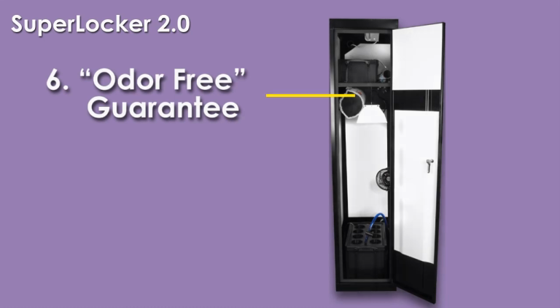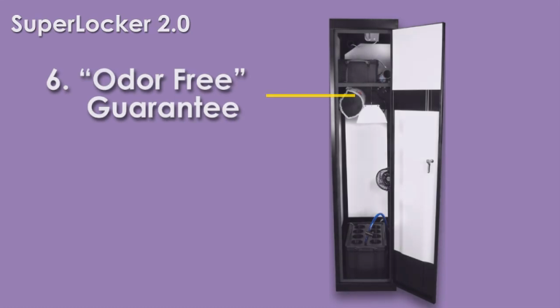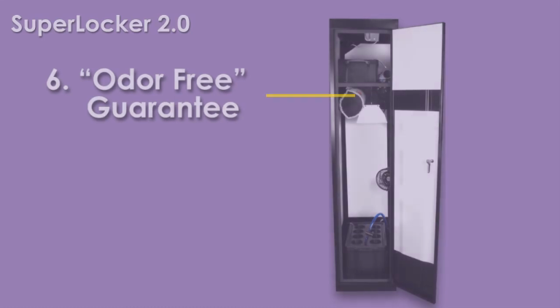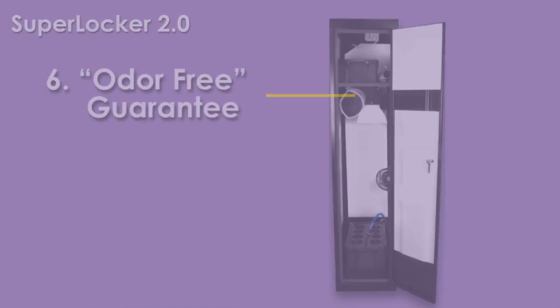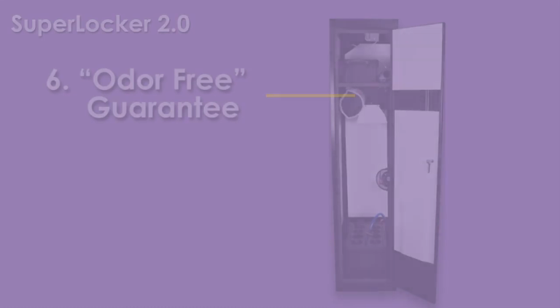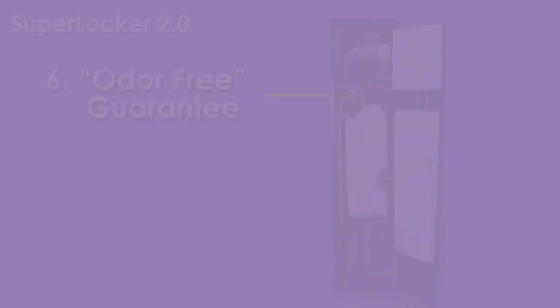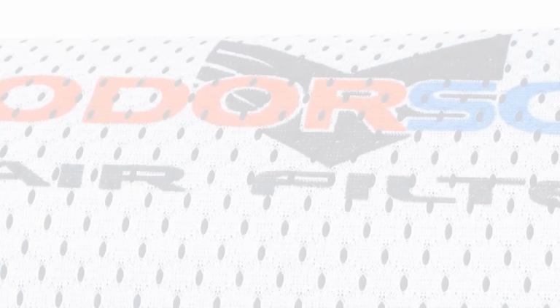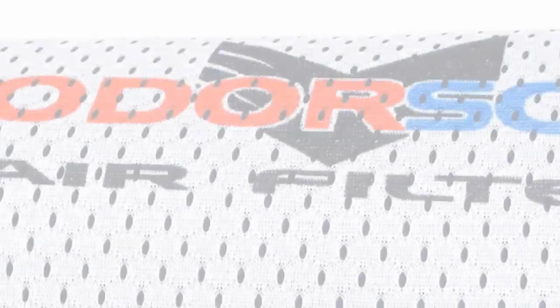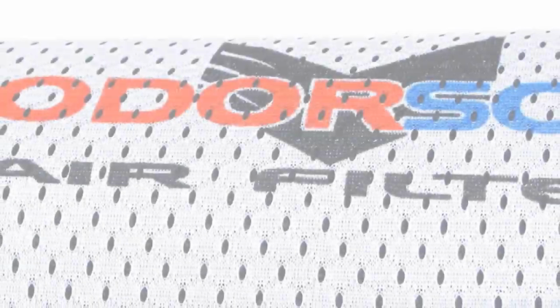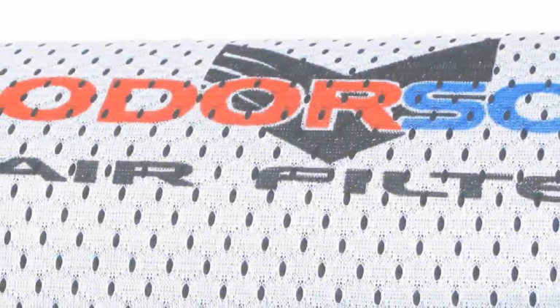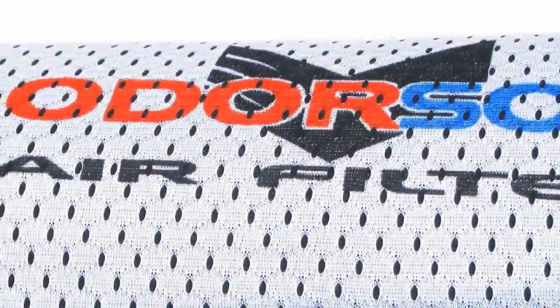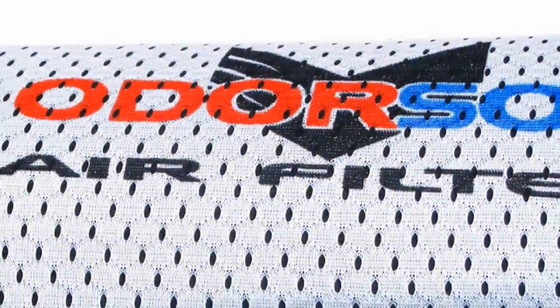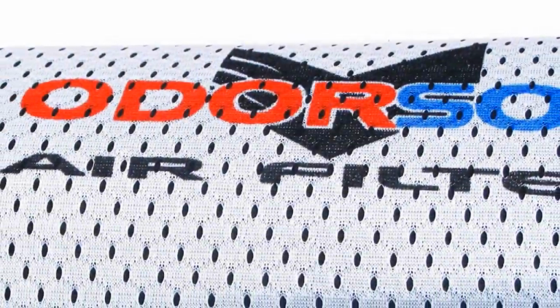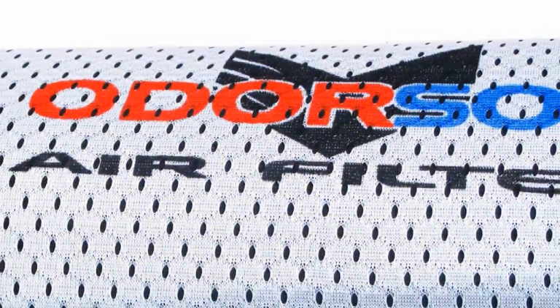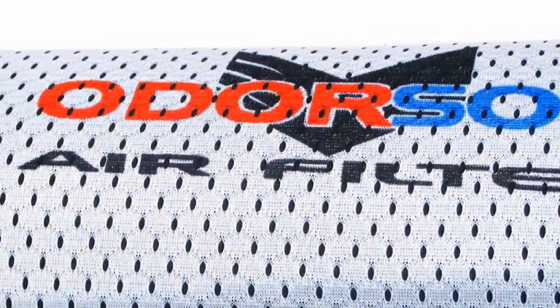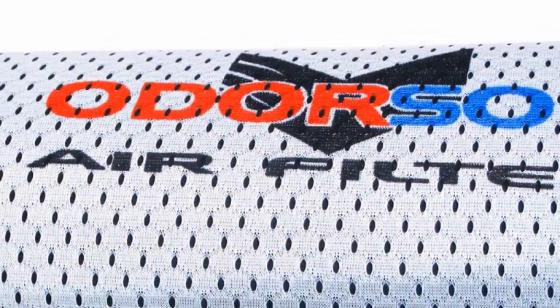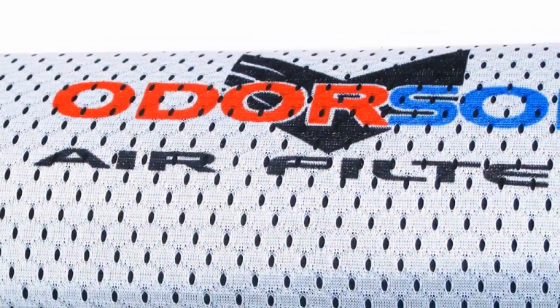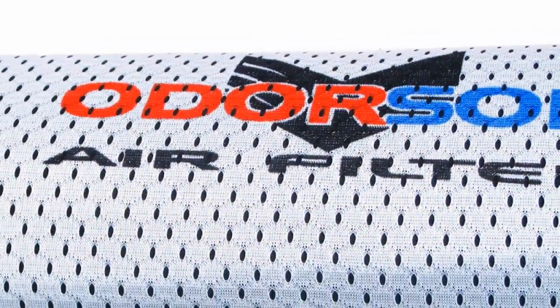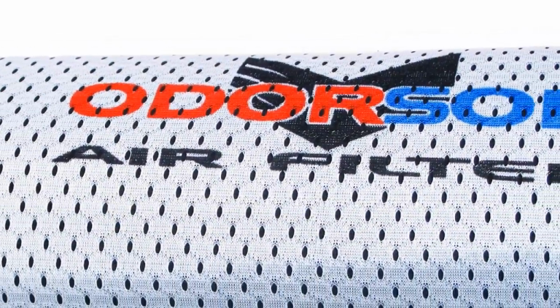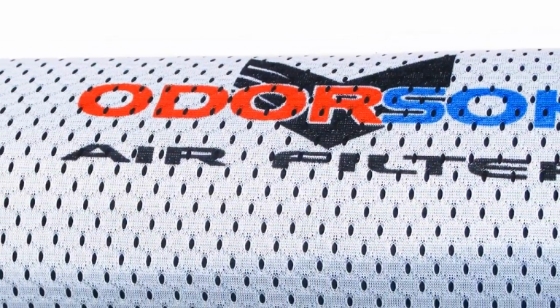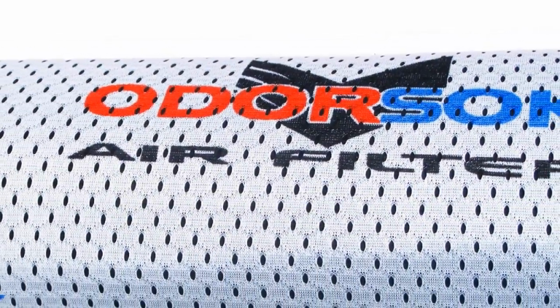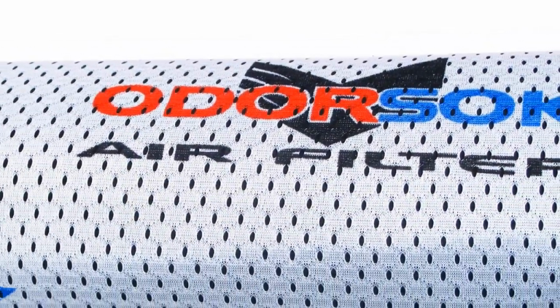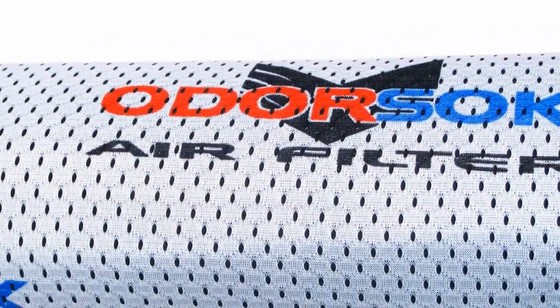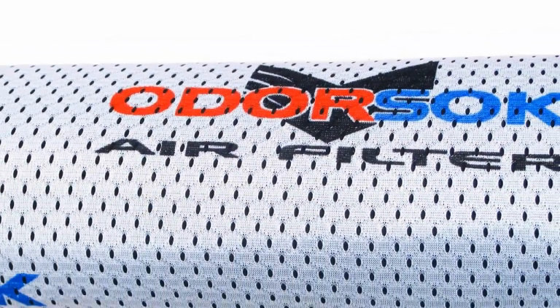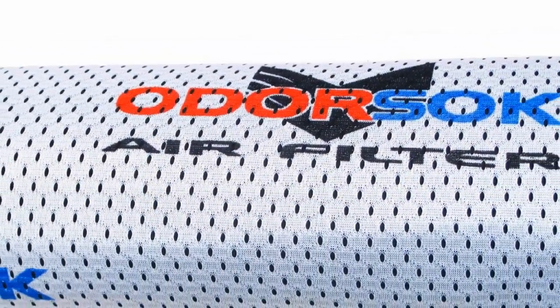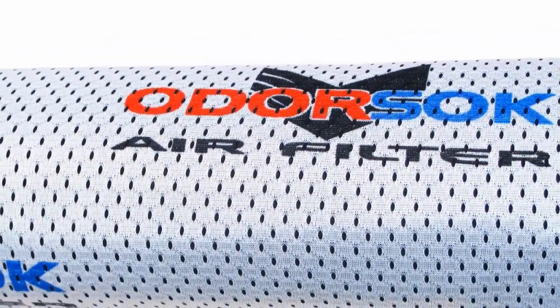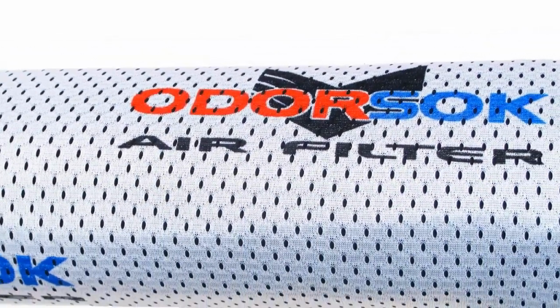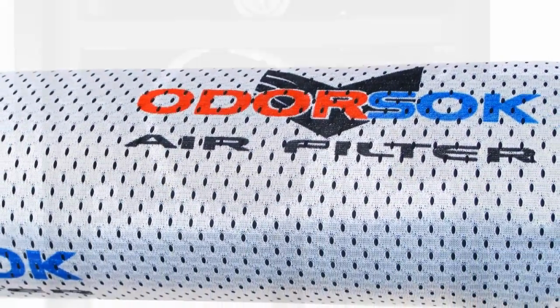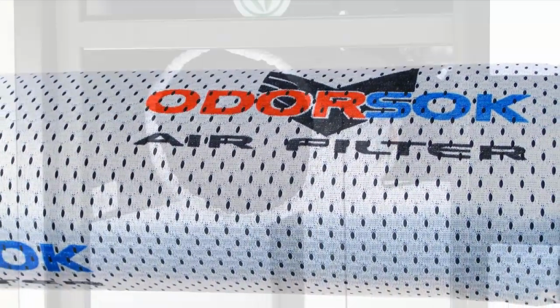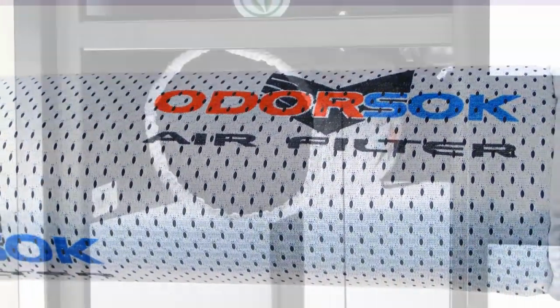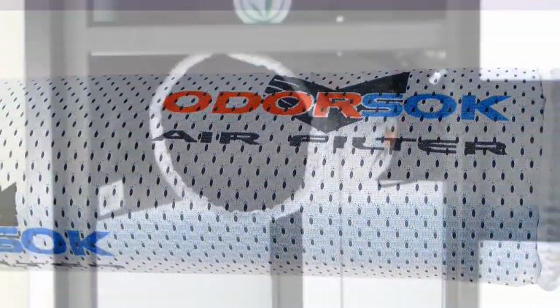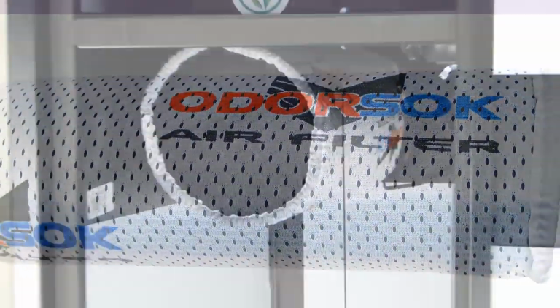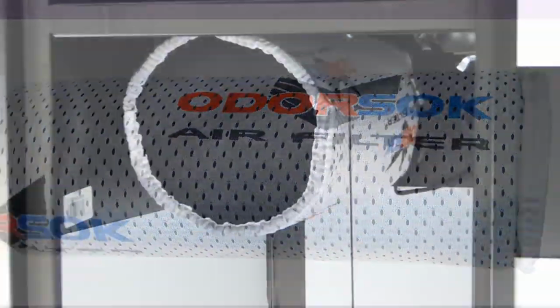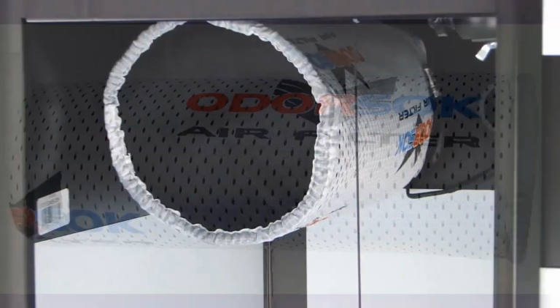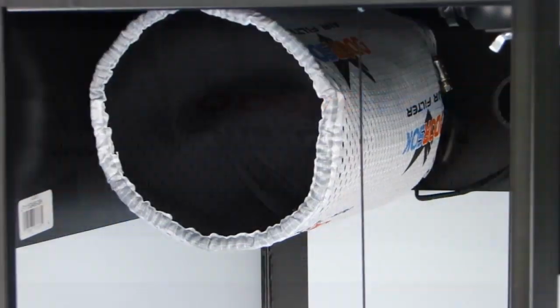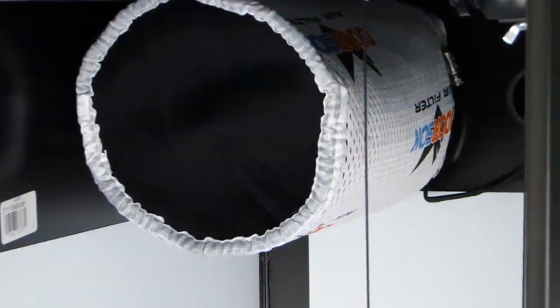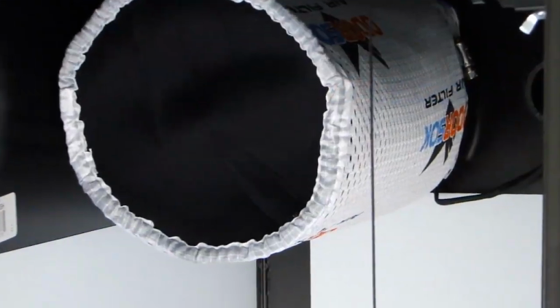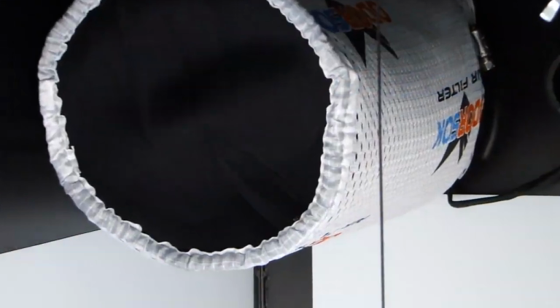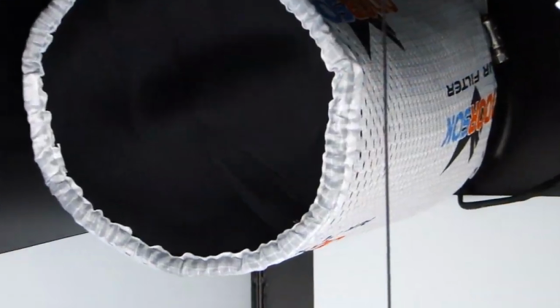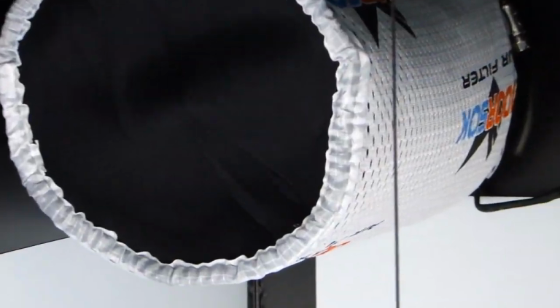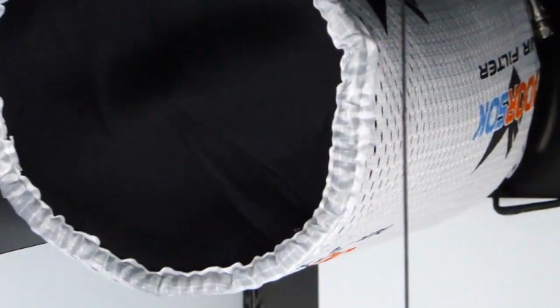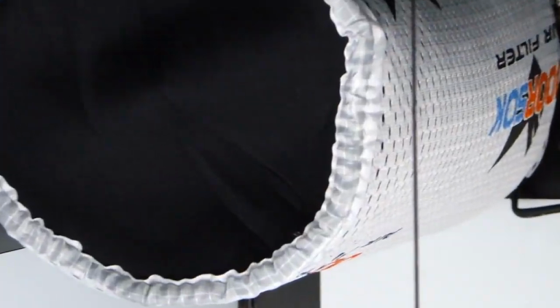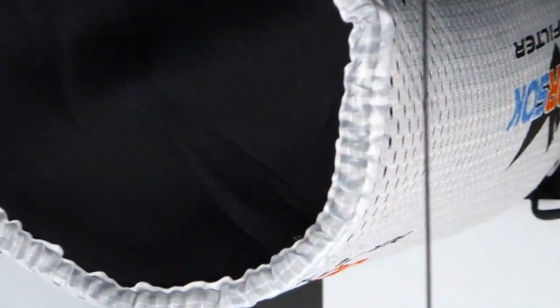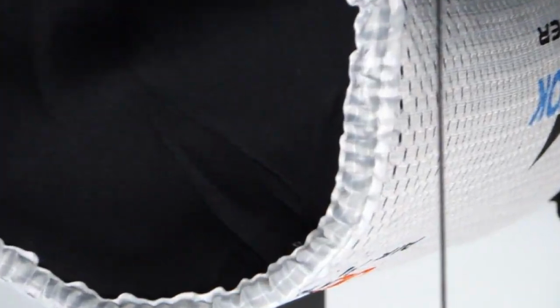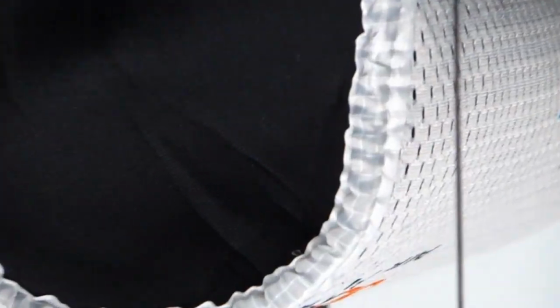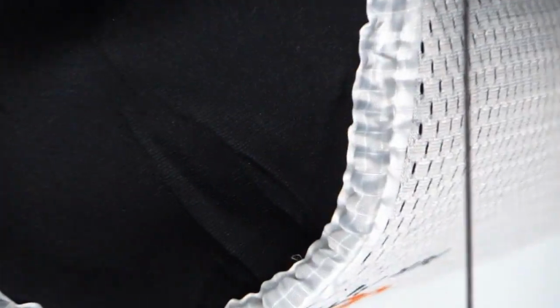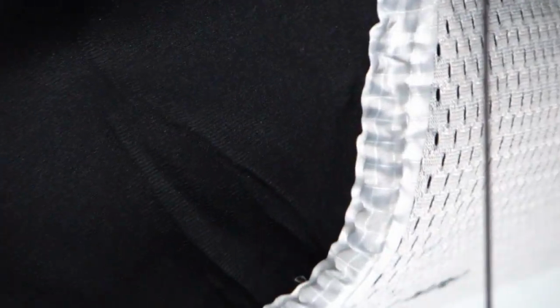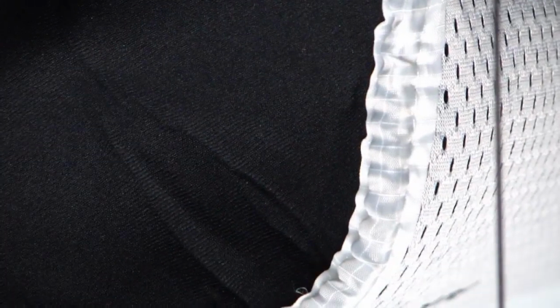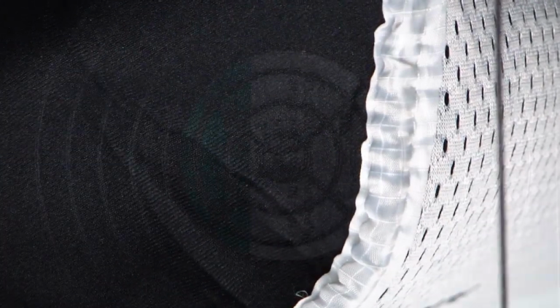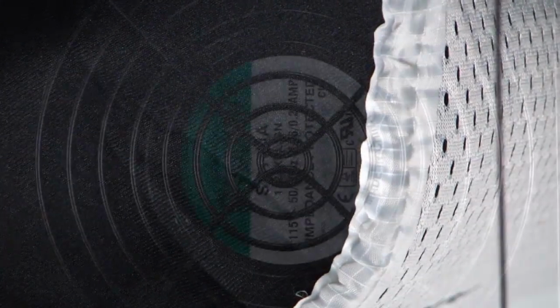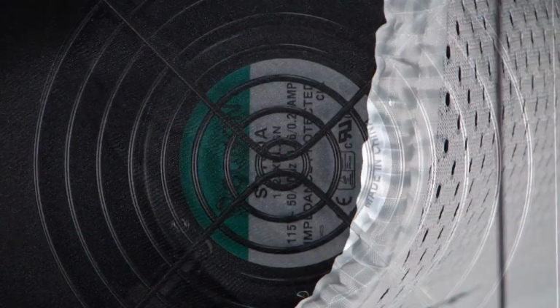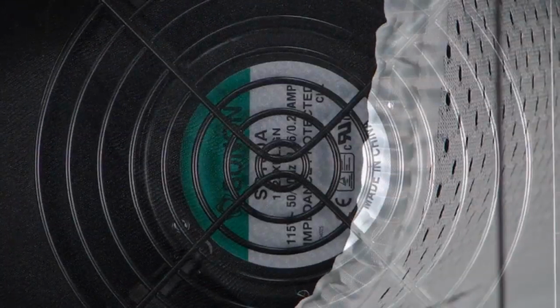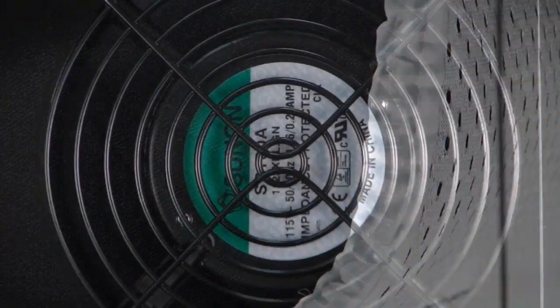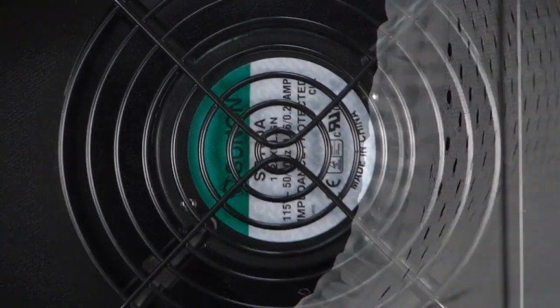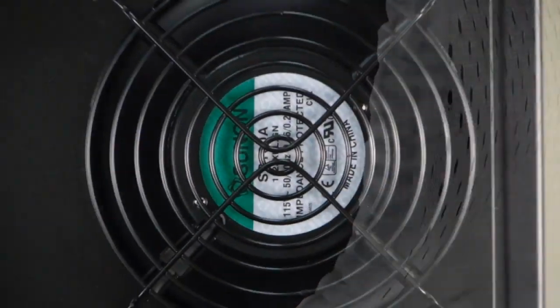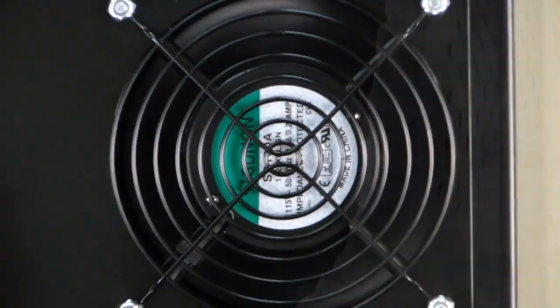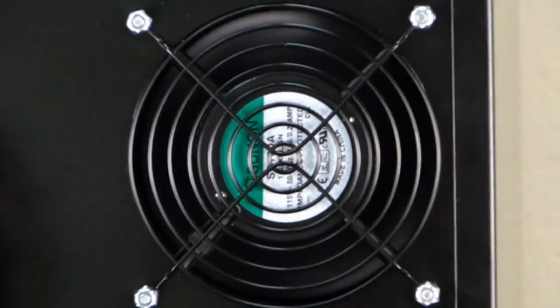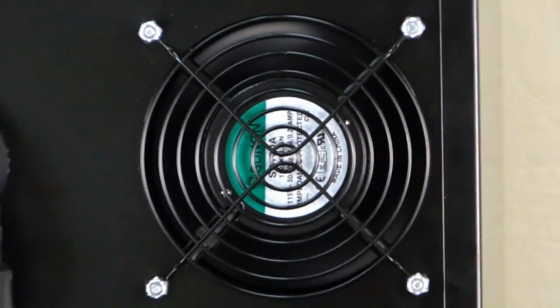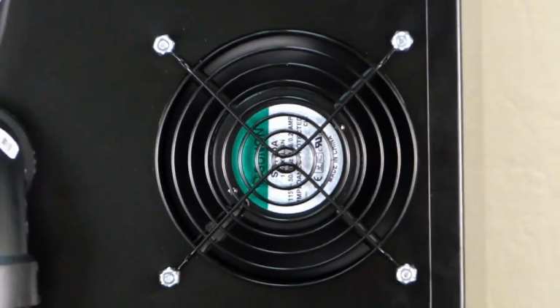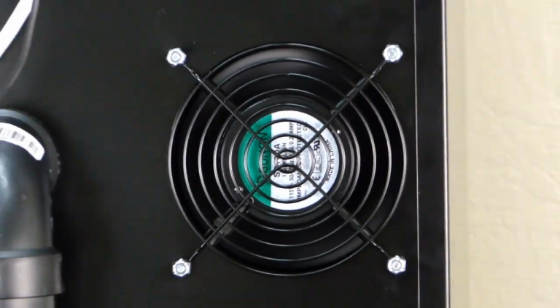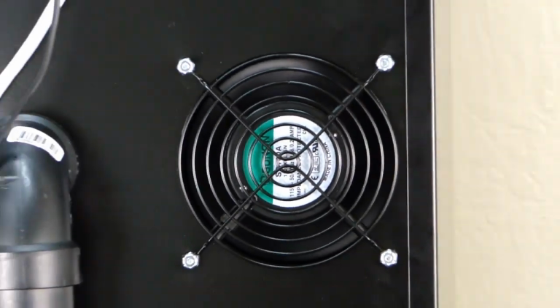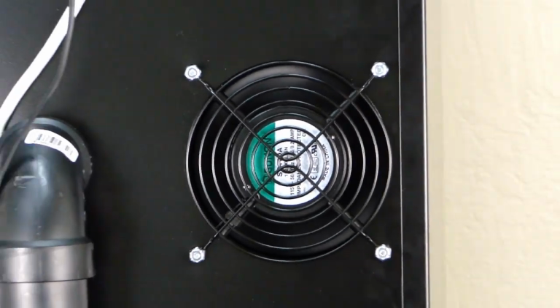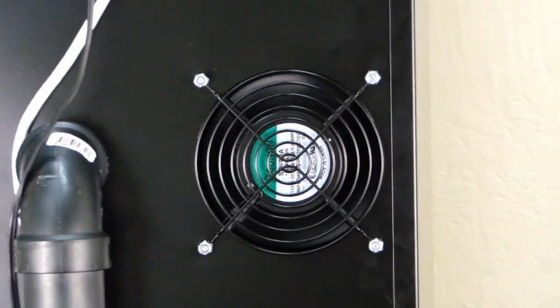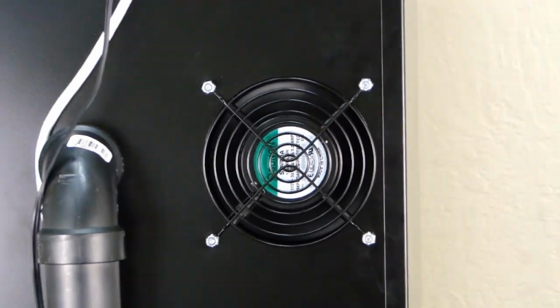The washable filter is an activated carbon air filter and removes any odor that might make its way out of your supercloset, guaranteed.